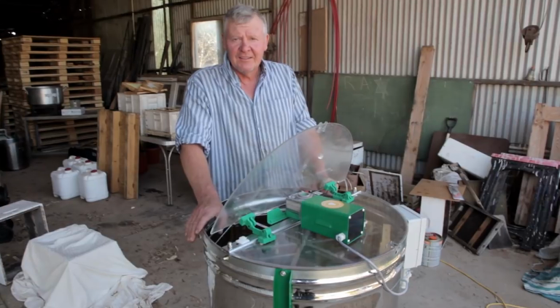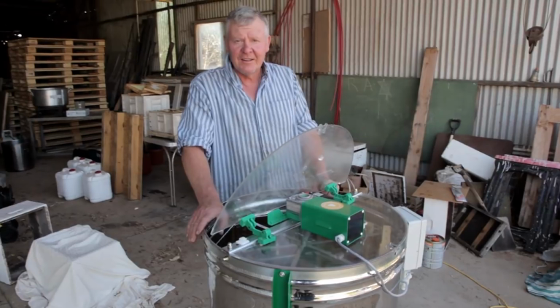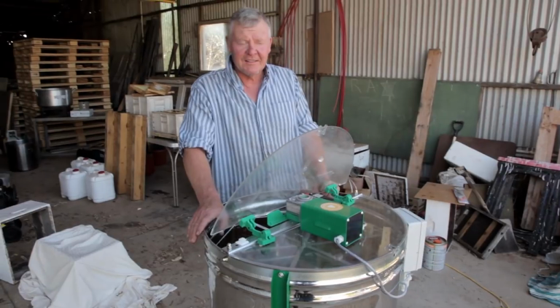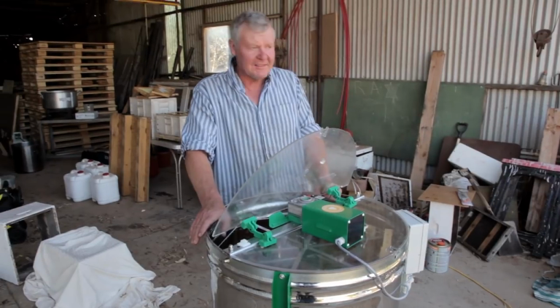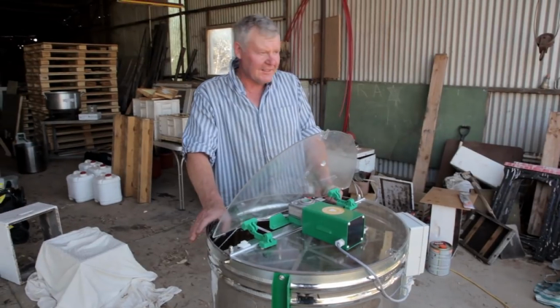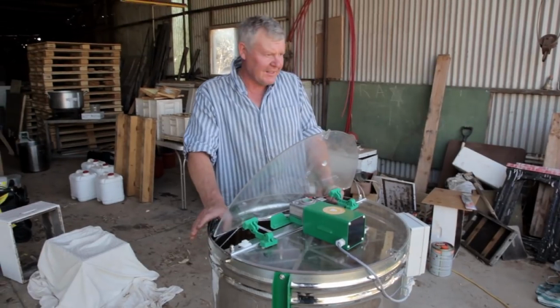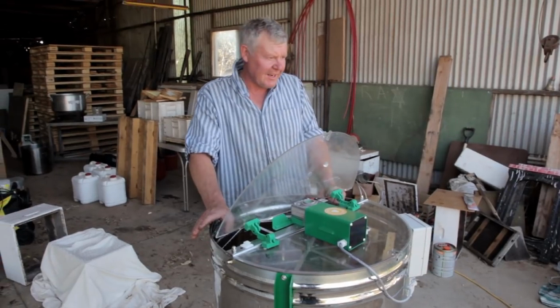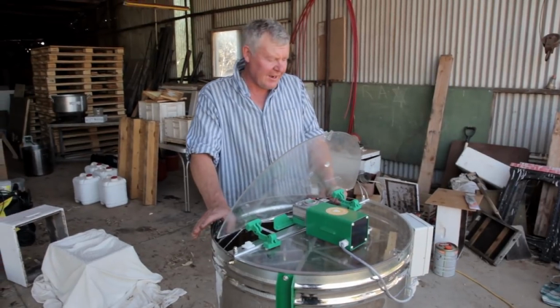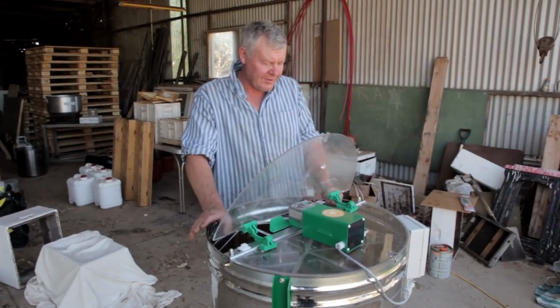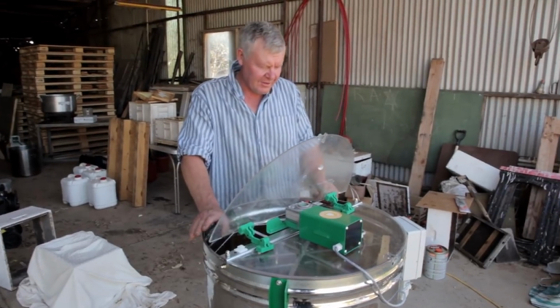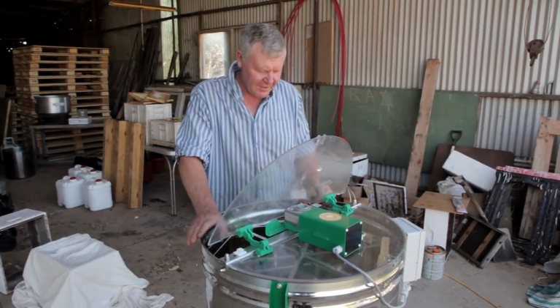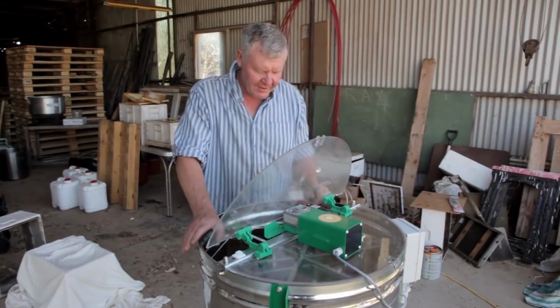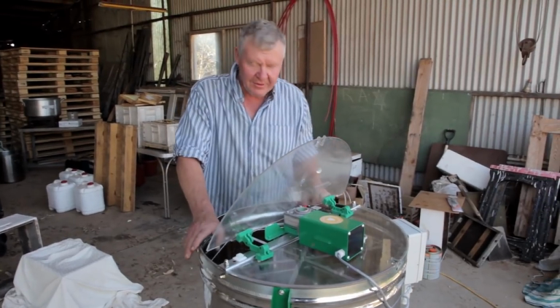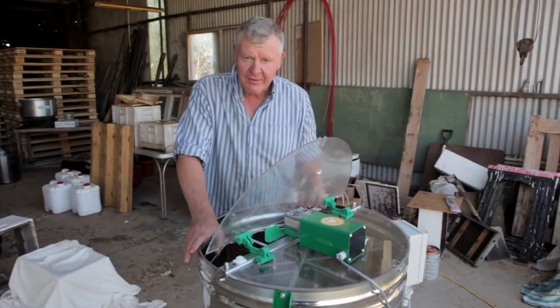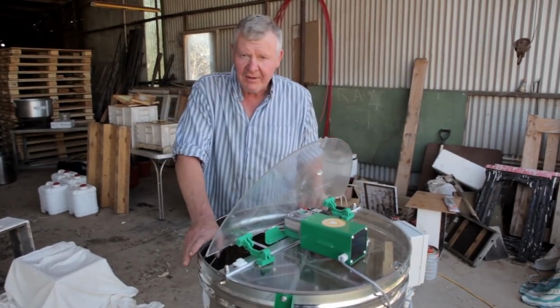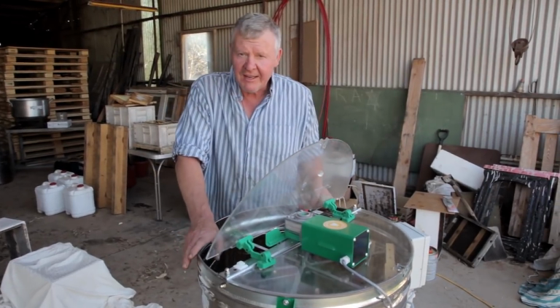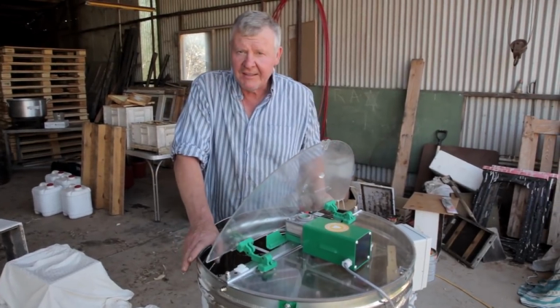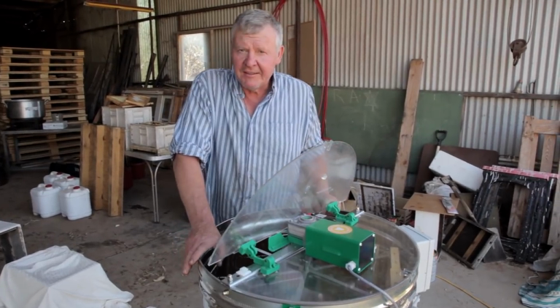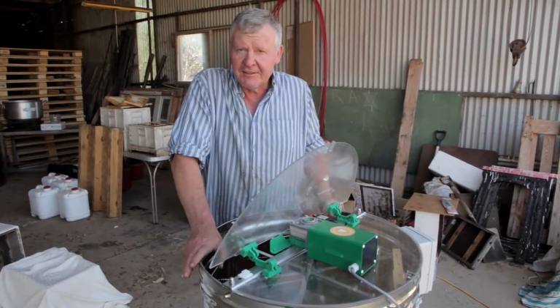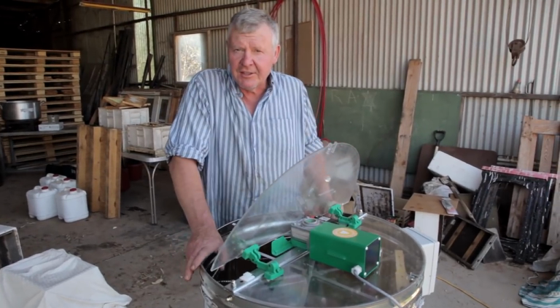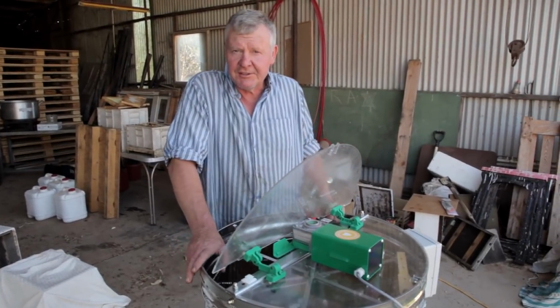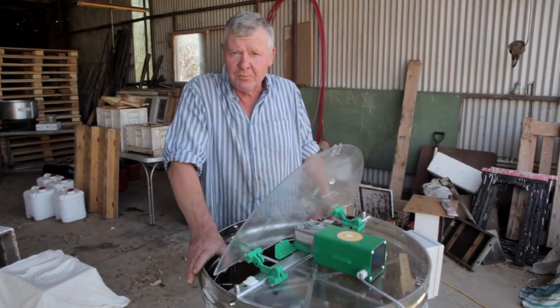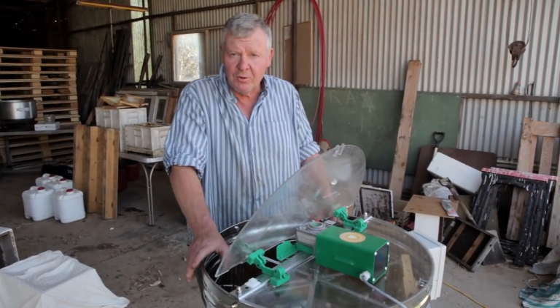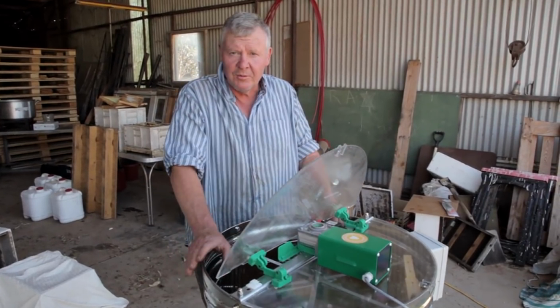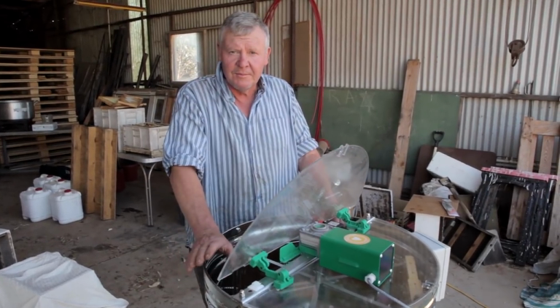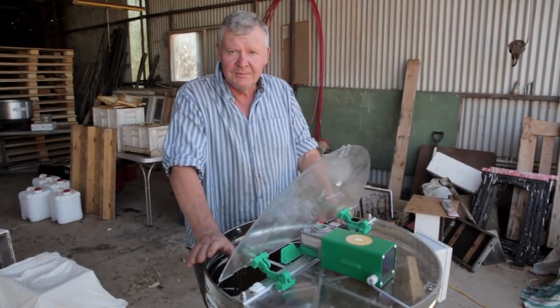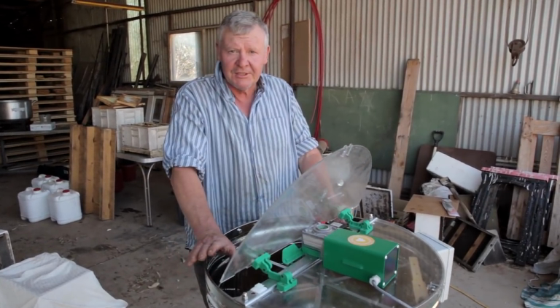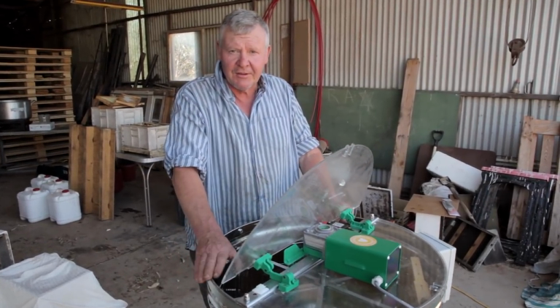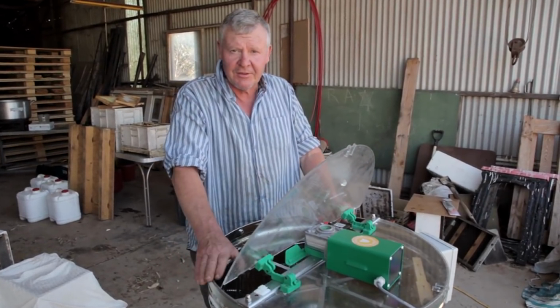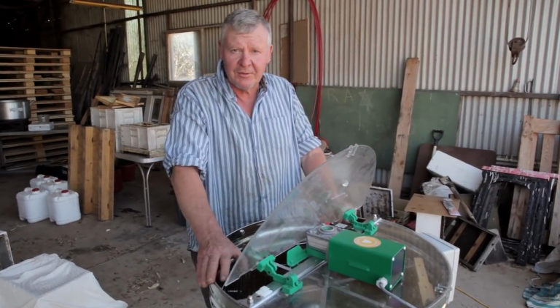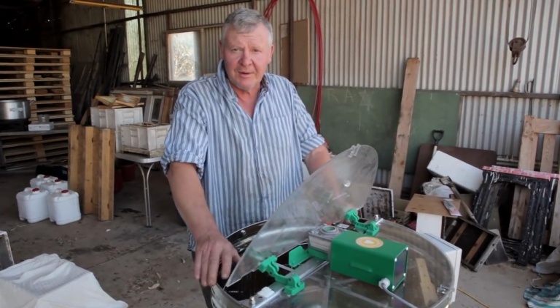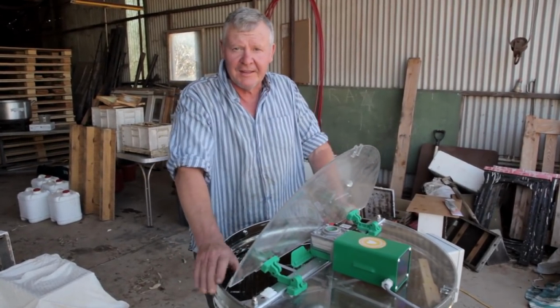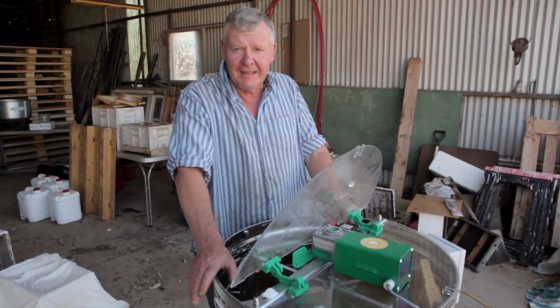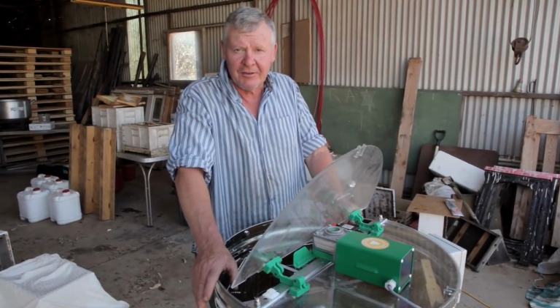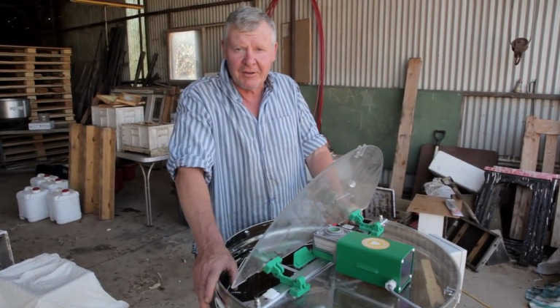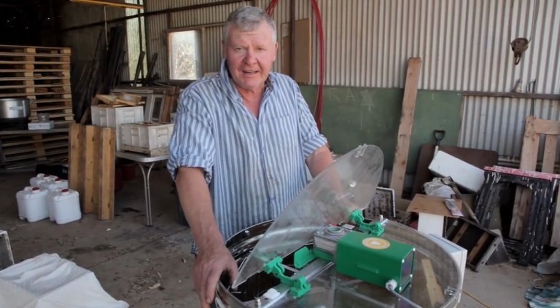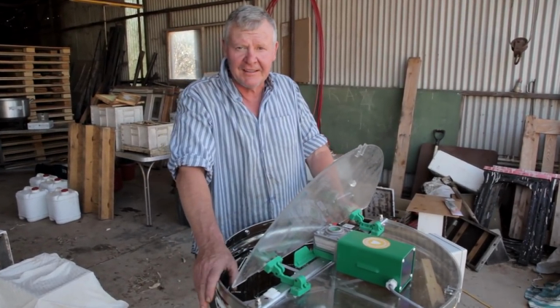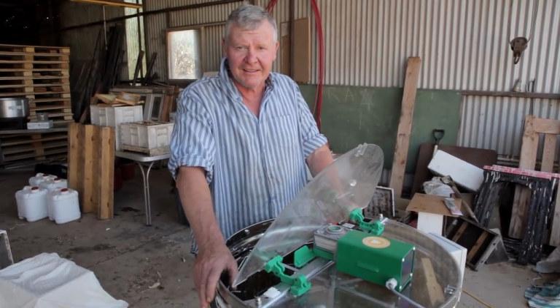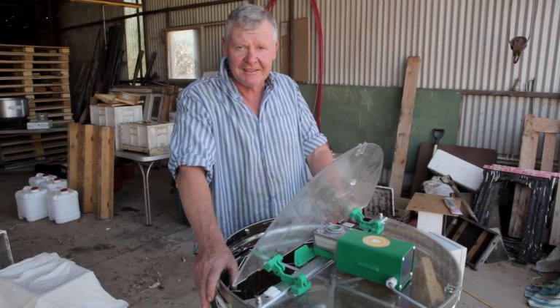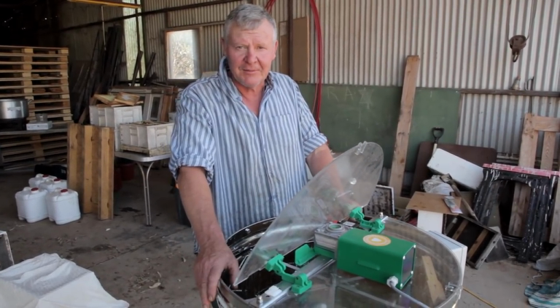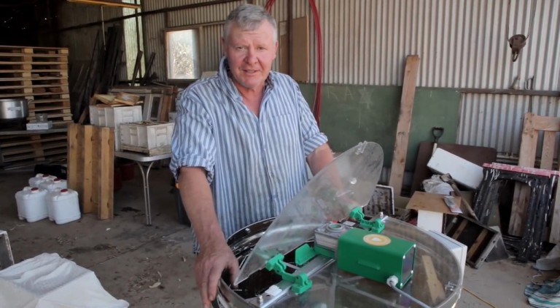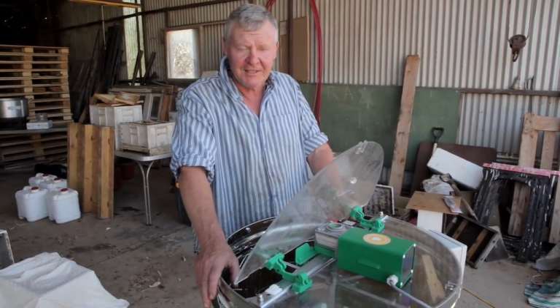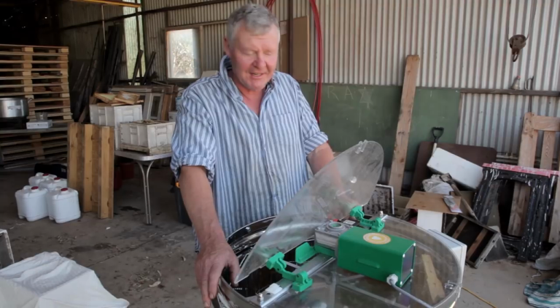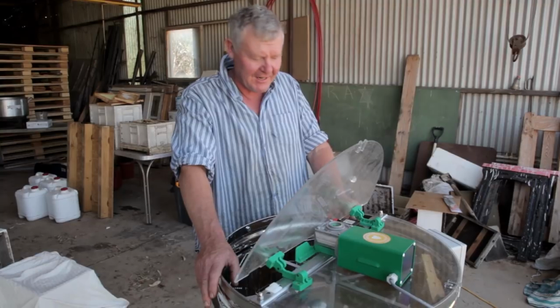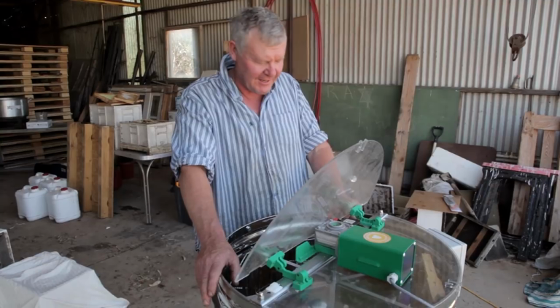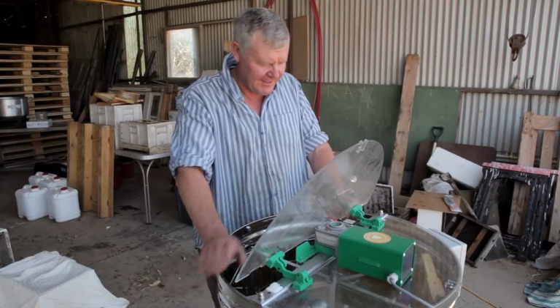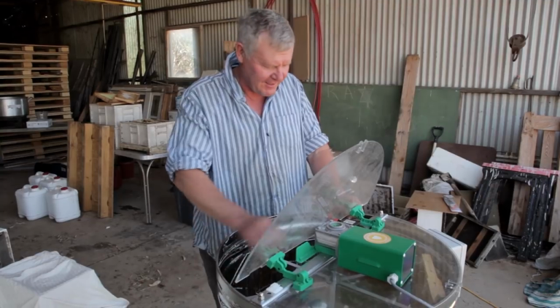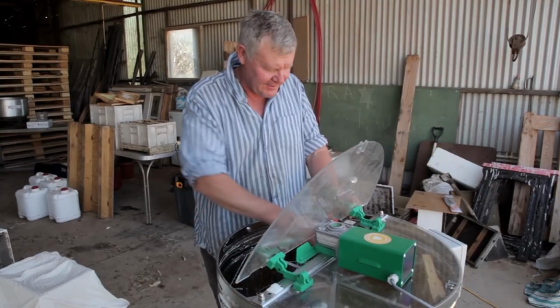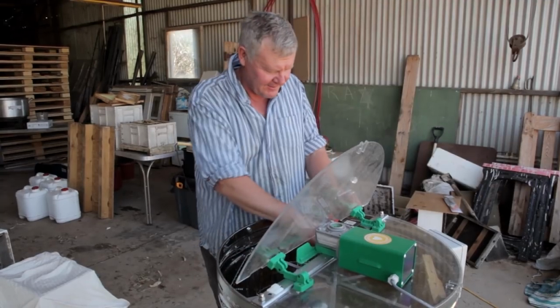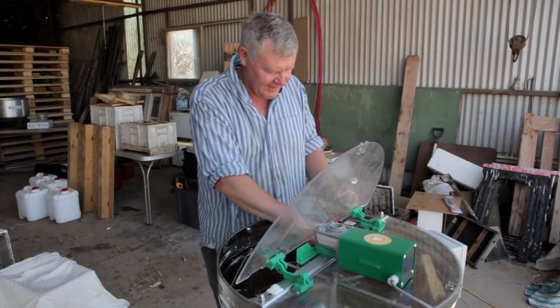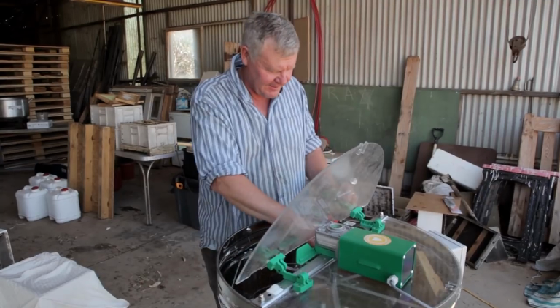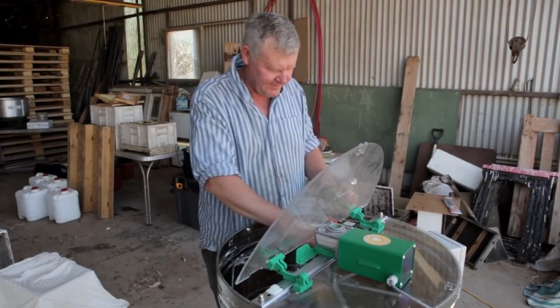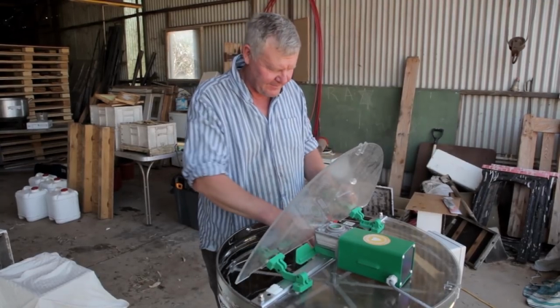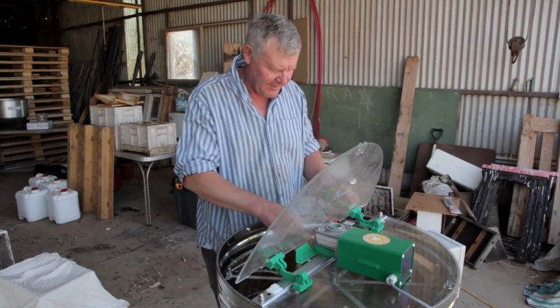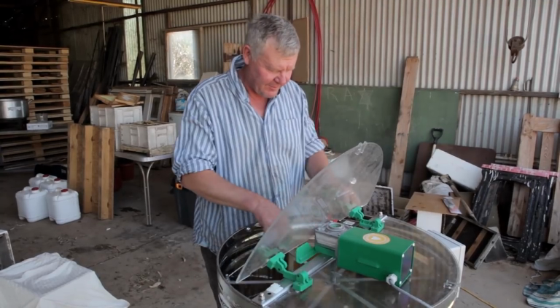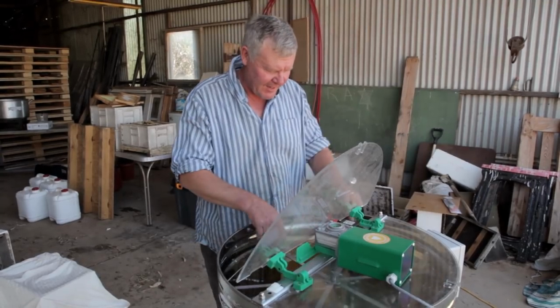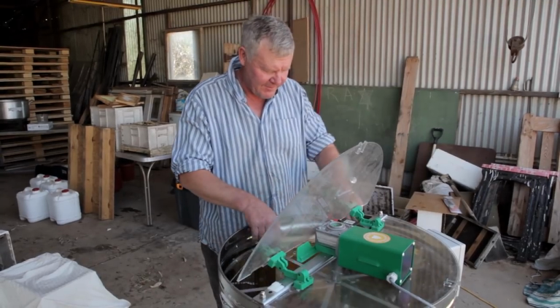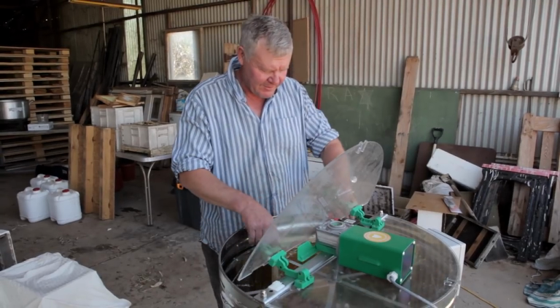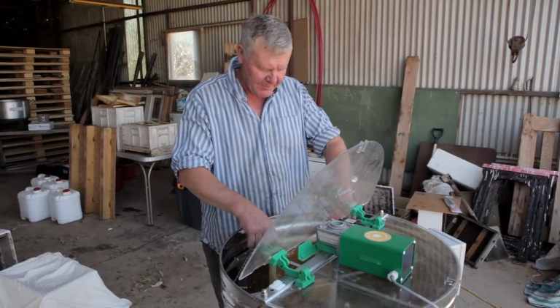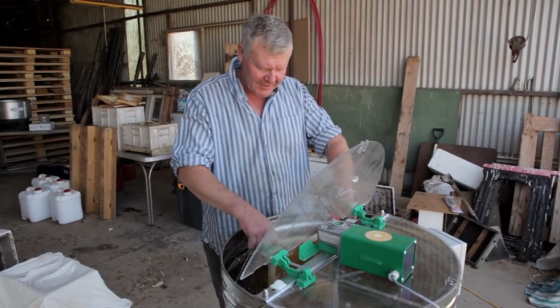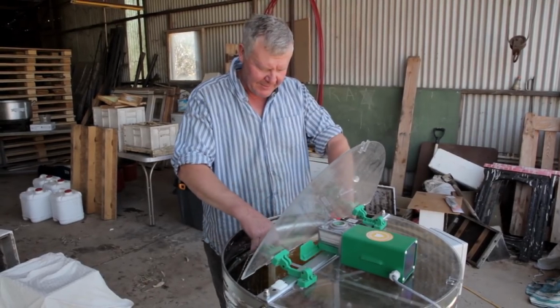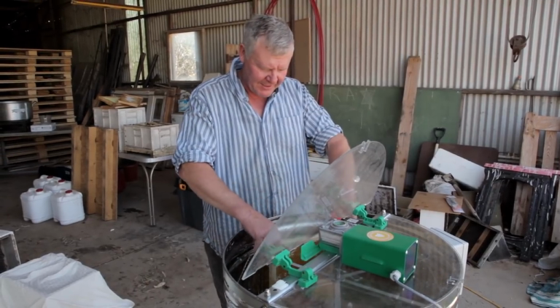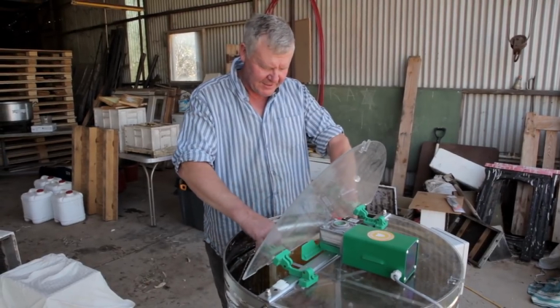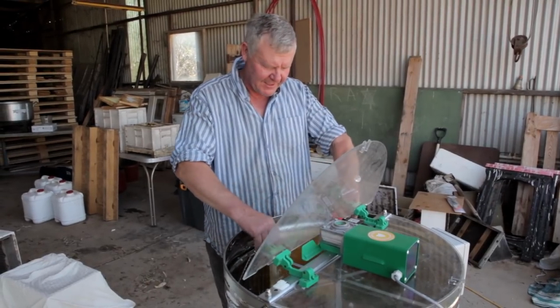It's the afternoon here in the Riverland and it's nice and warm, so we thought we'd have a crack at getting some of this honey out of these frames that we picked up yesterday.